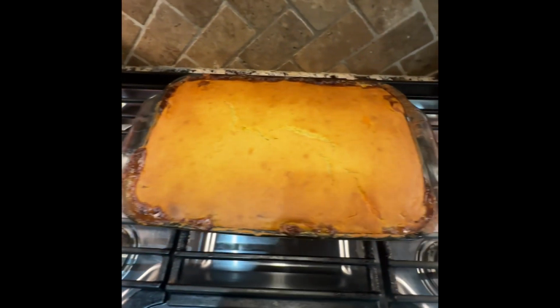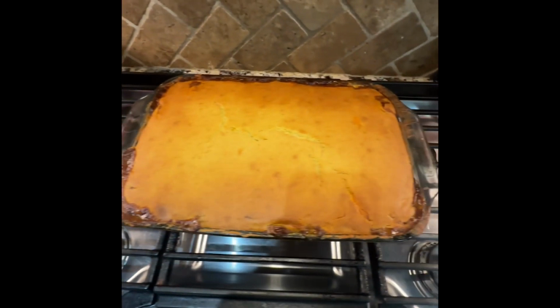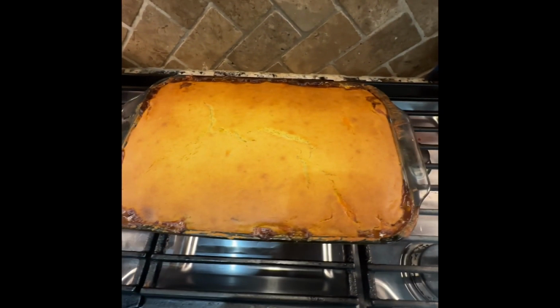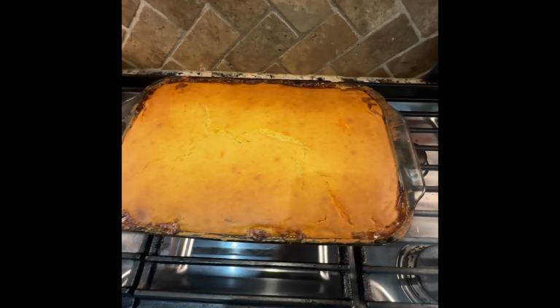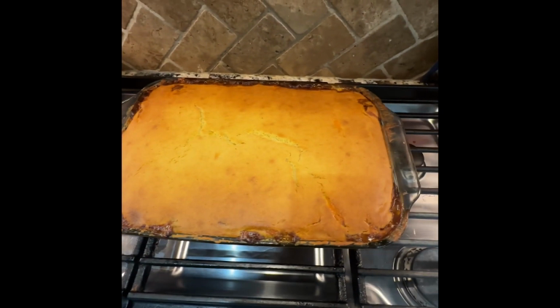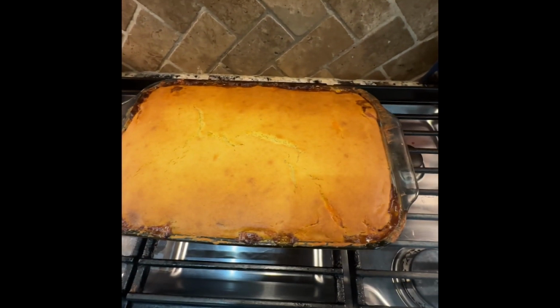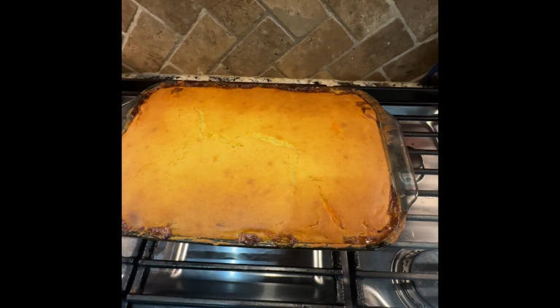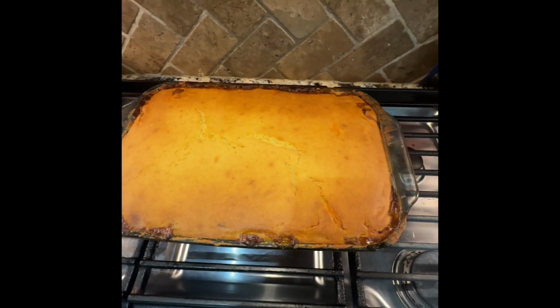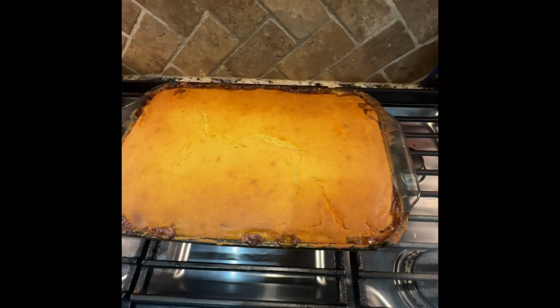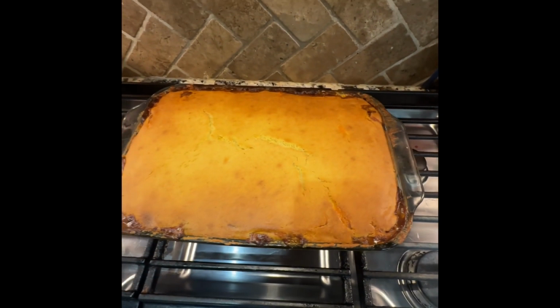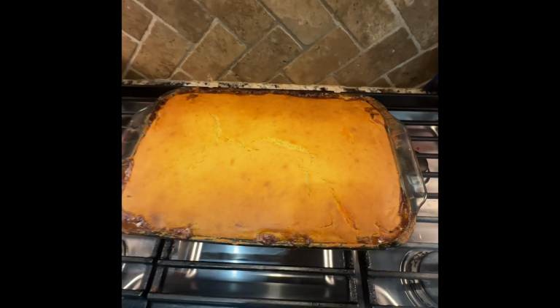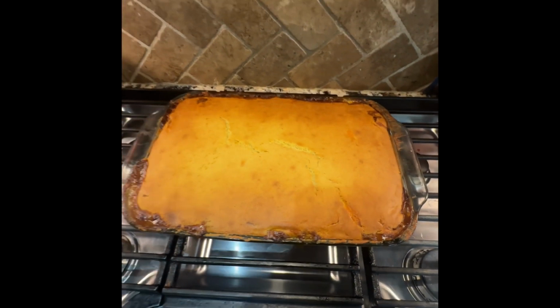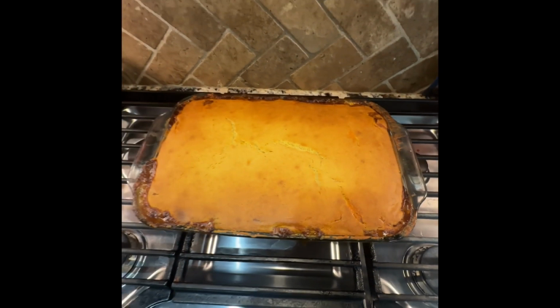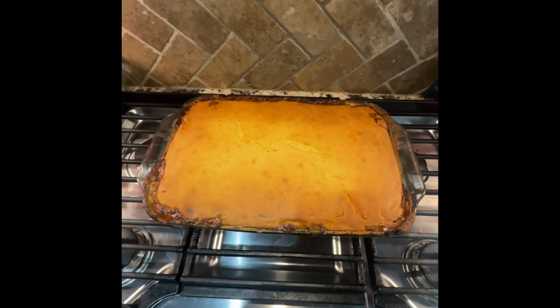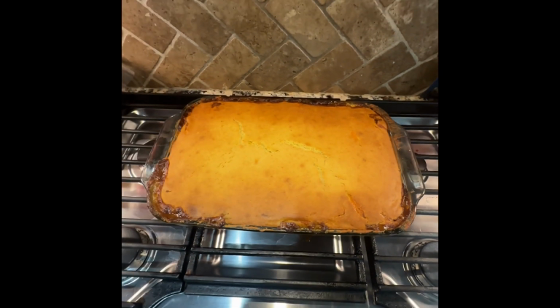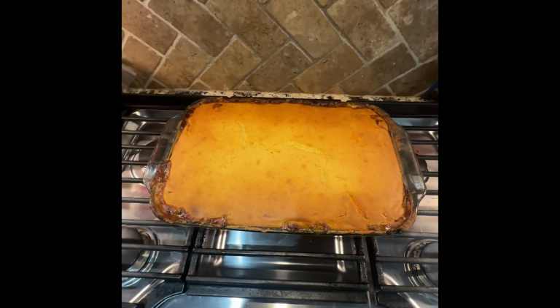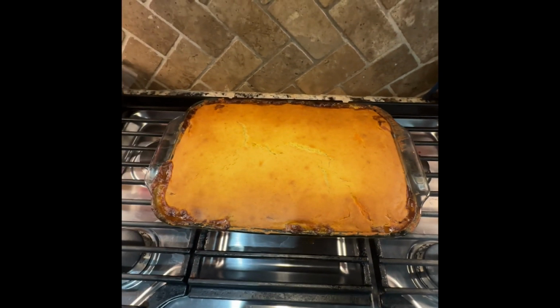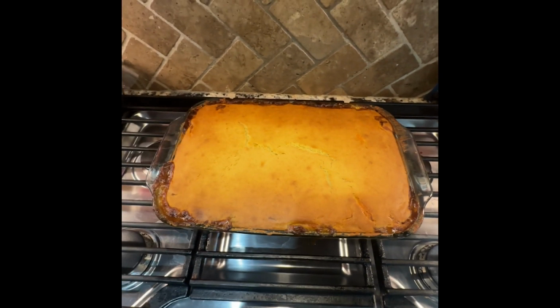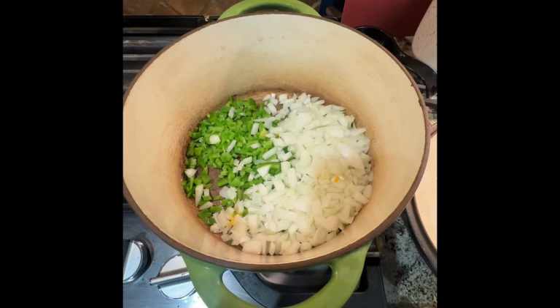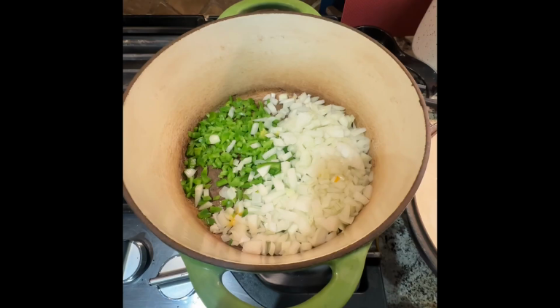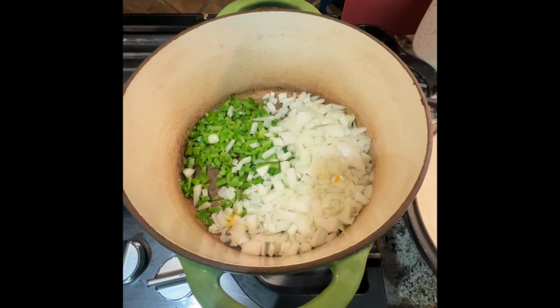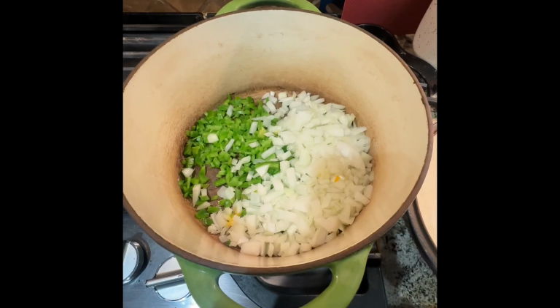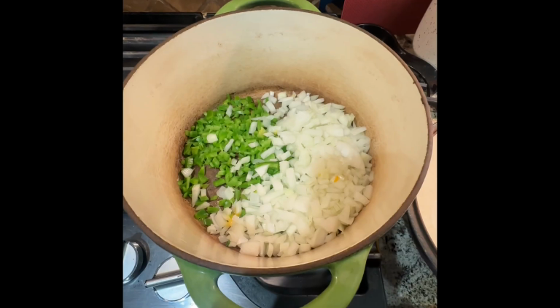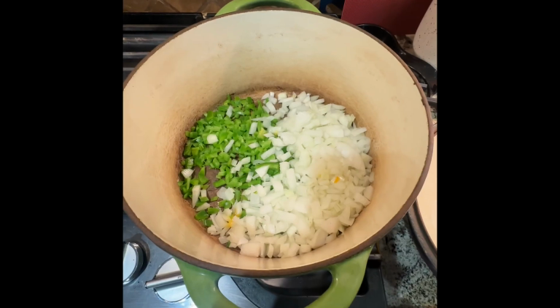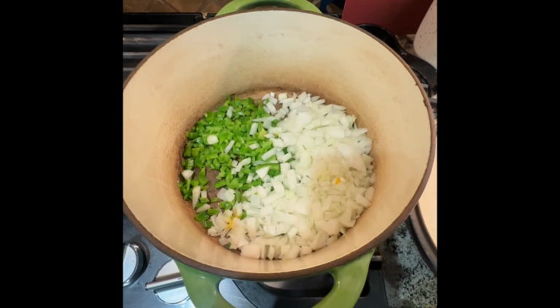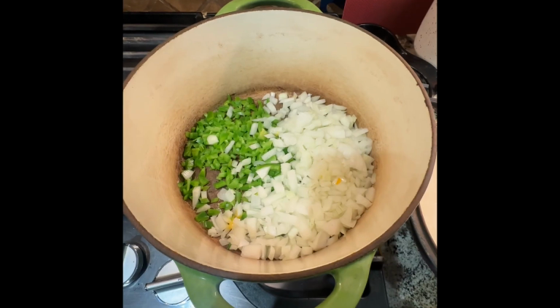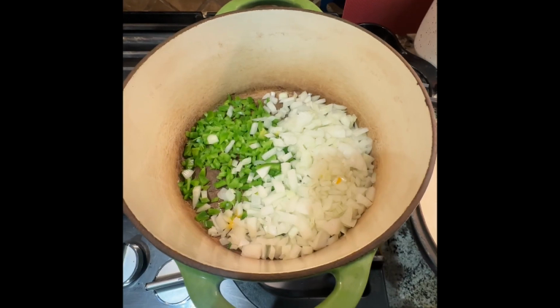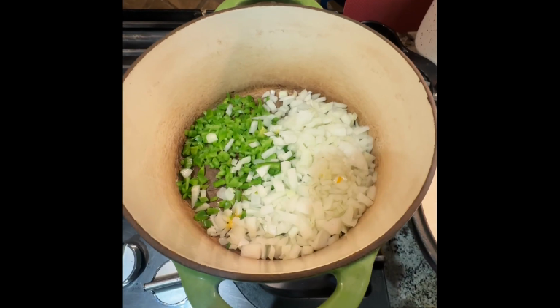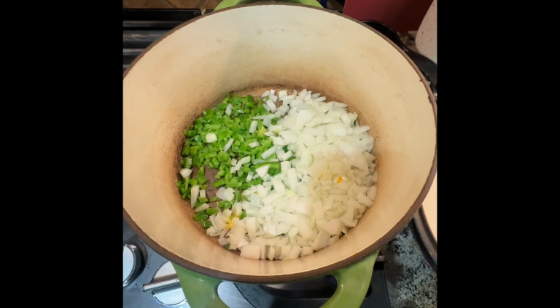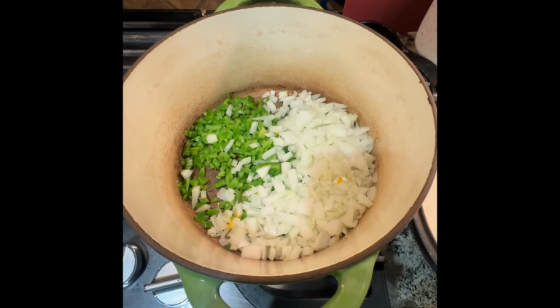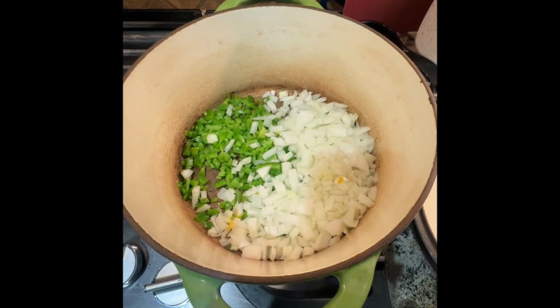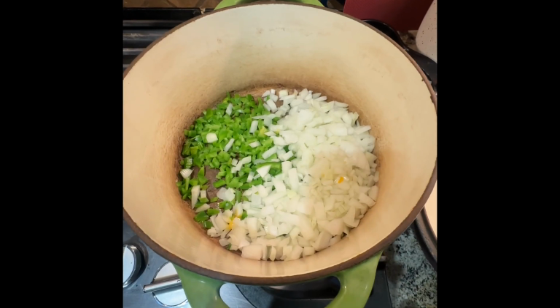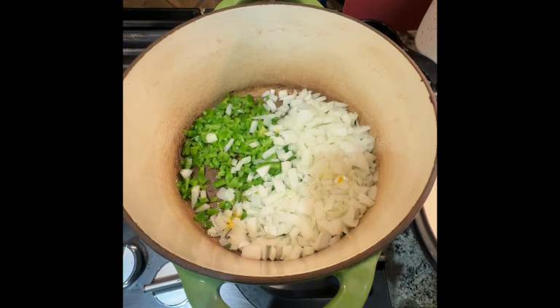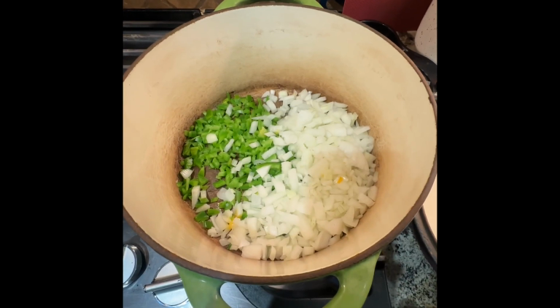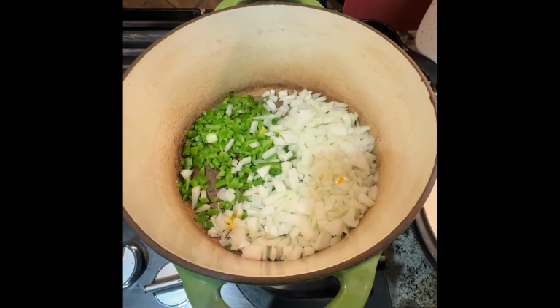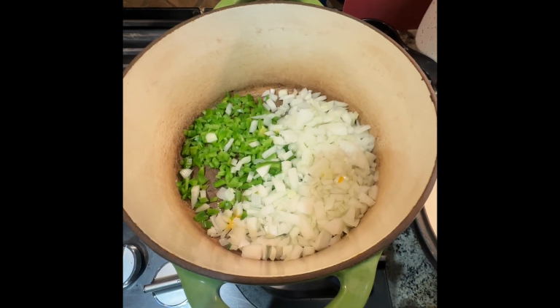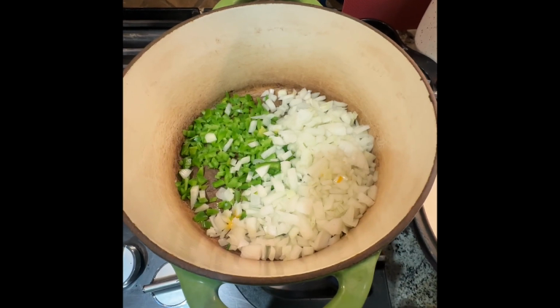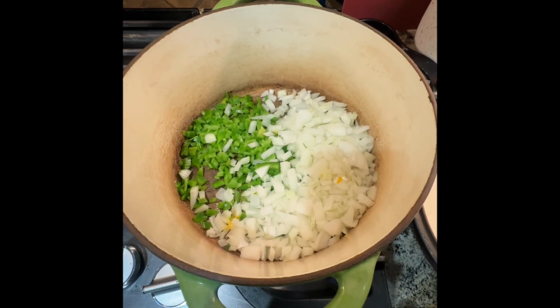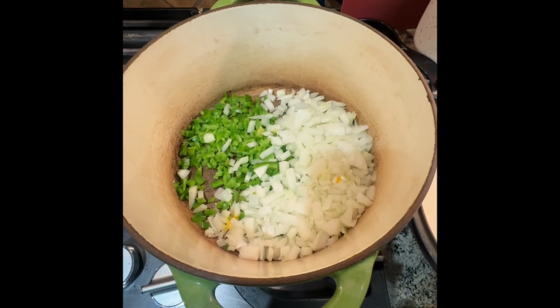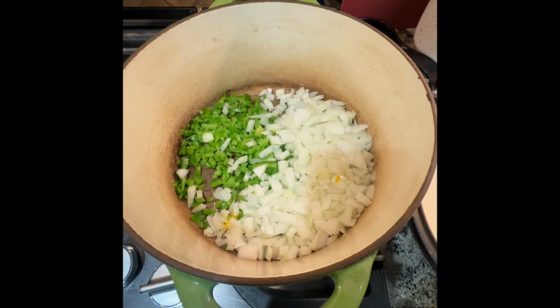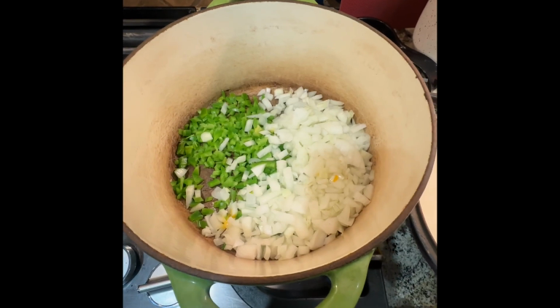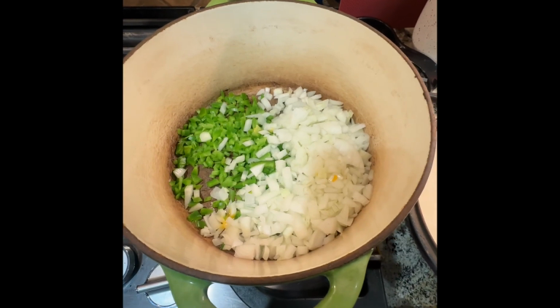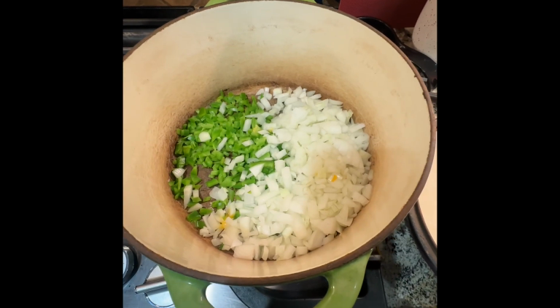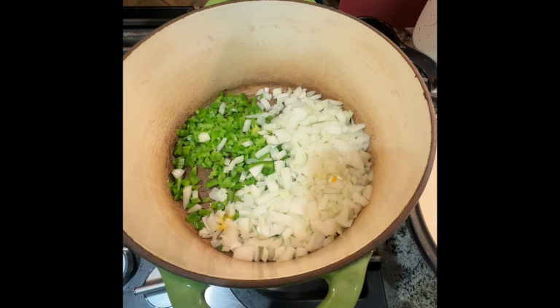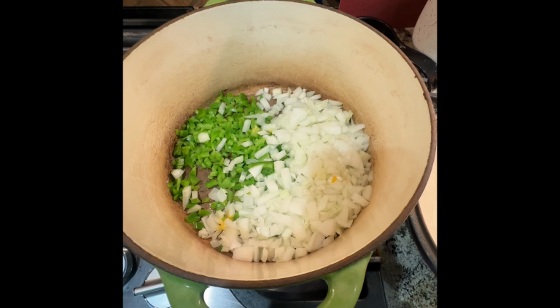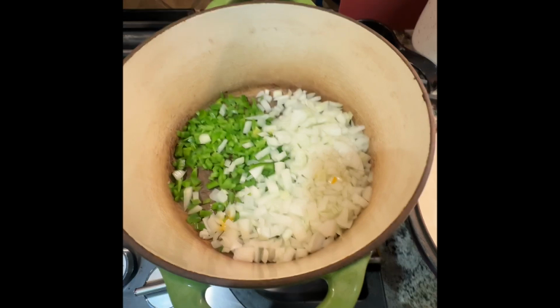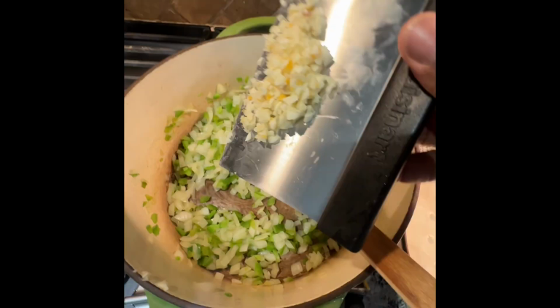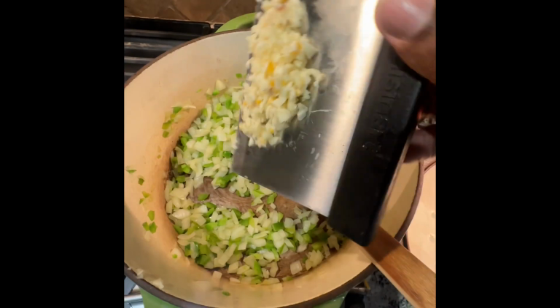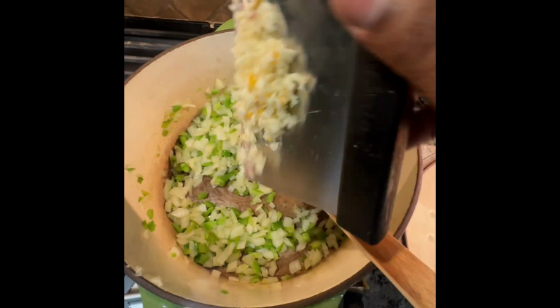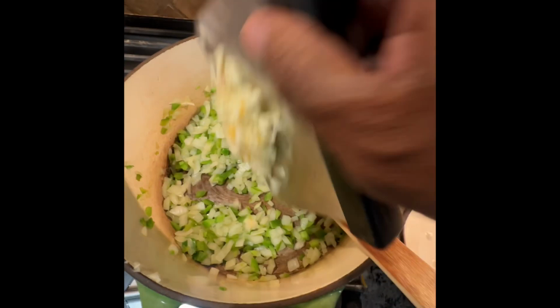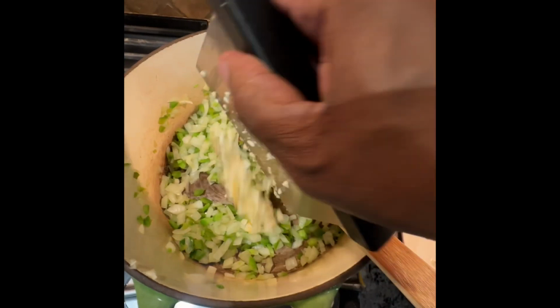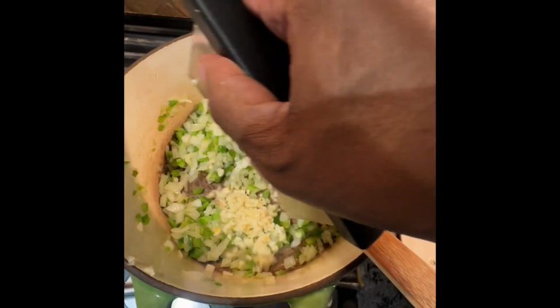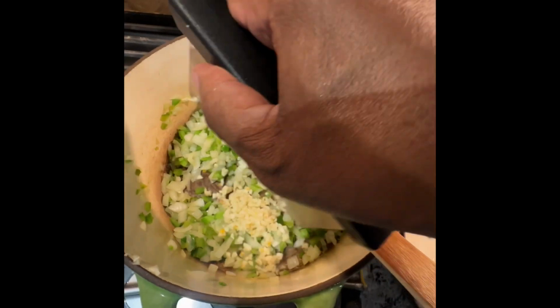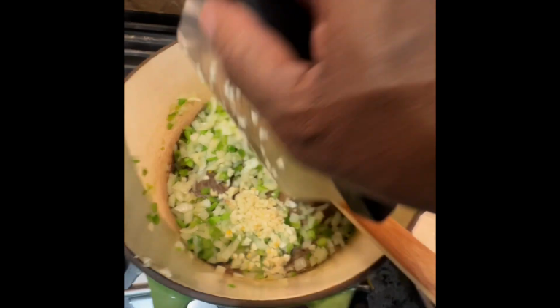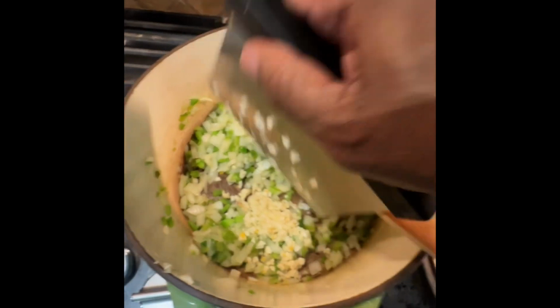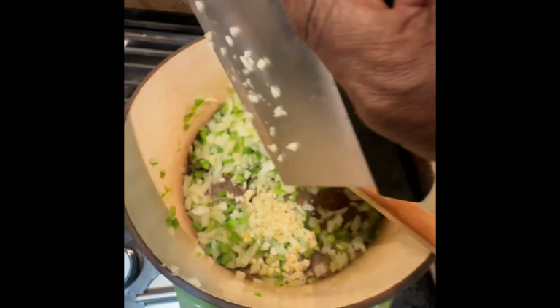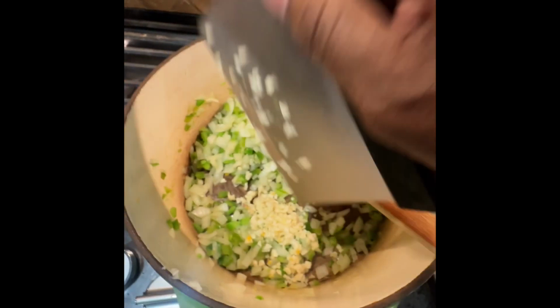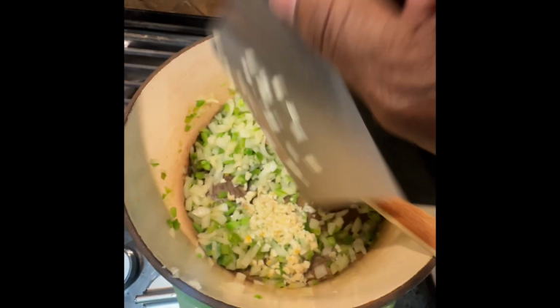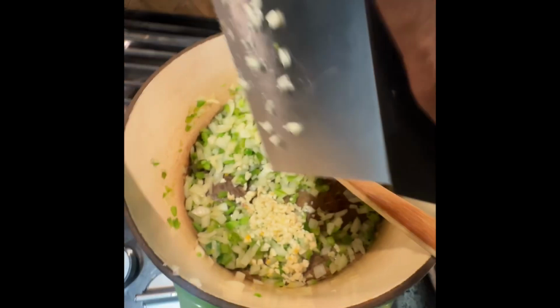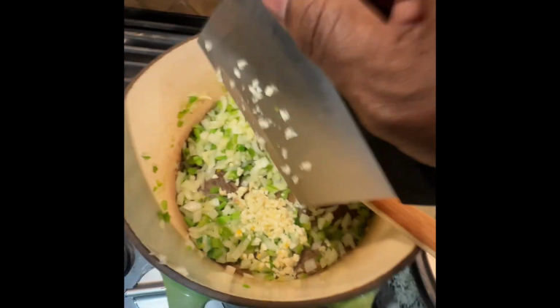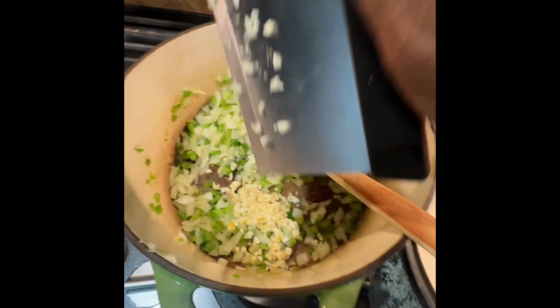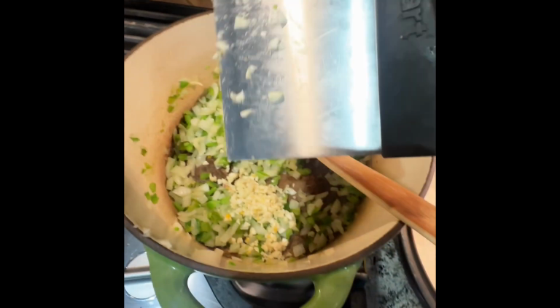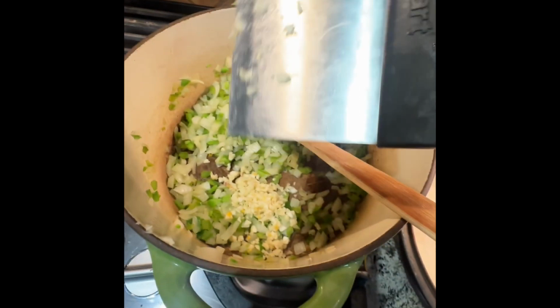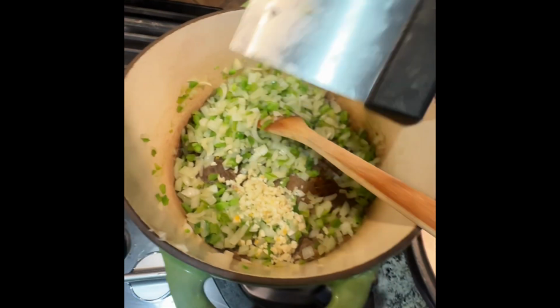Taco casserole. Had some friends over and needed a quick dish to feed them. I settled on taco casserole. Here's how to make it.